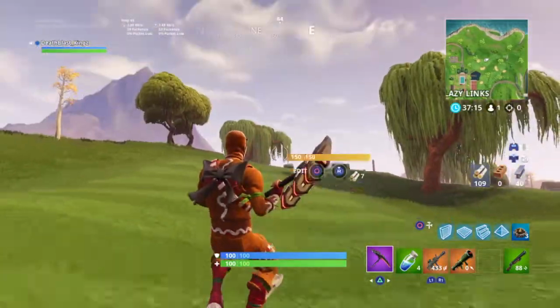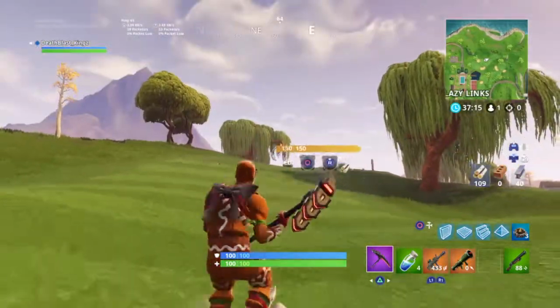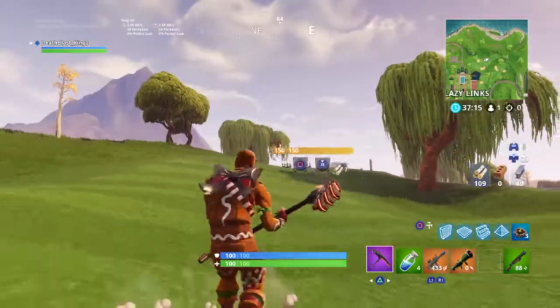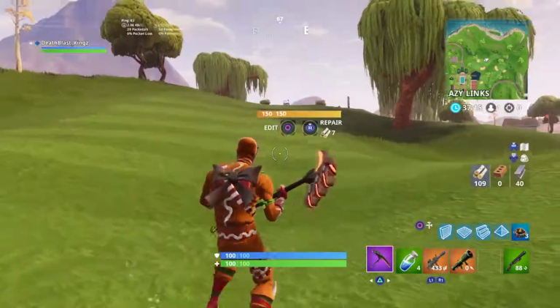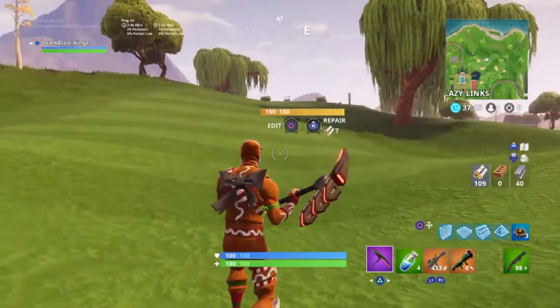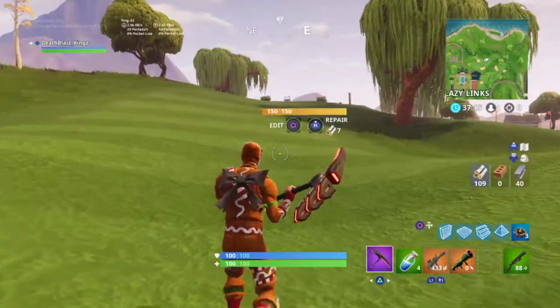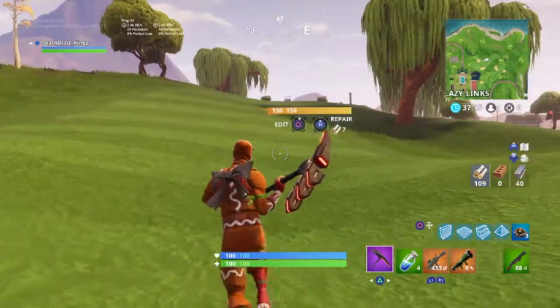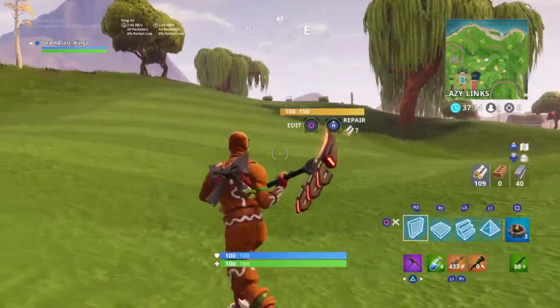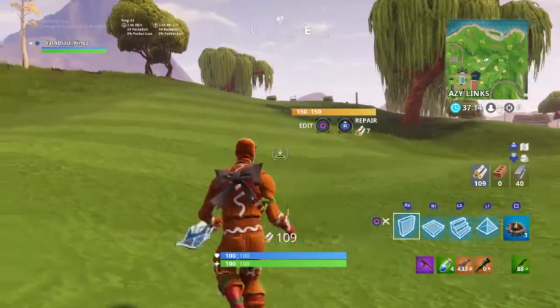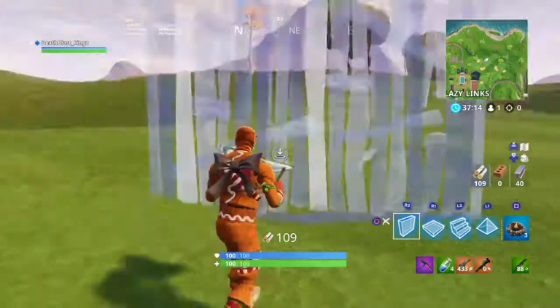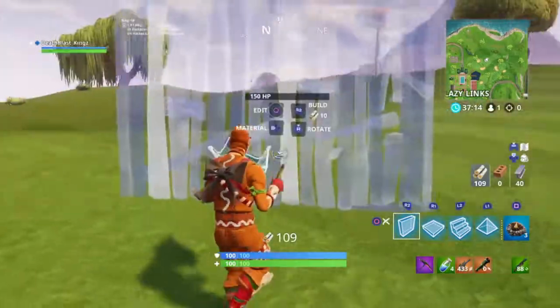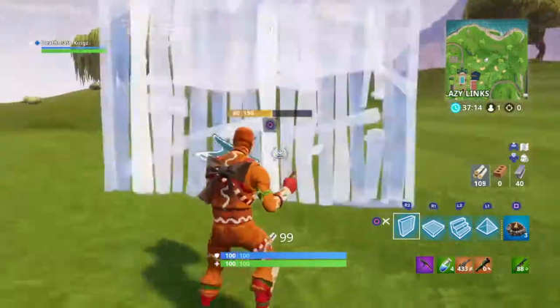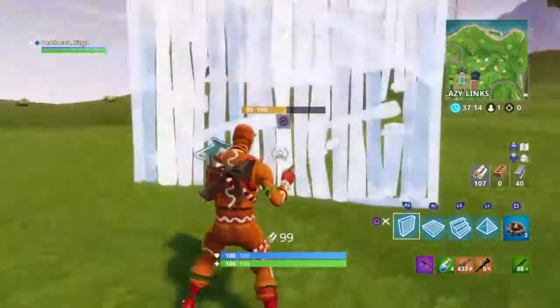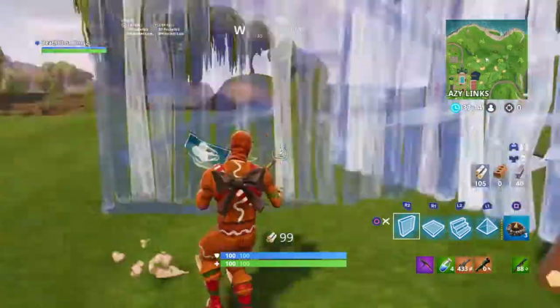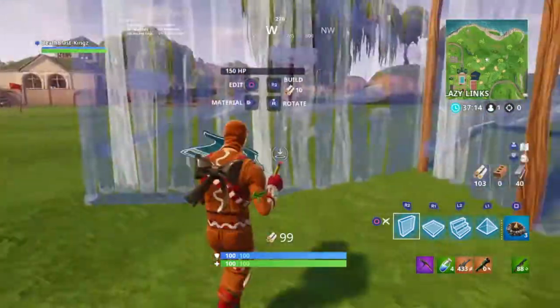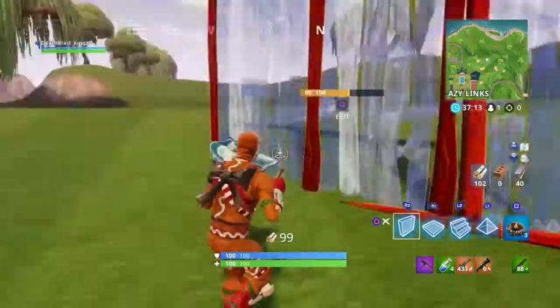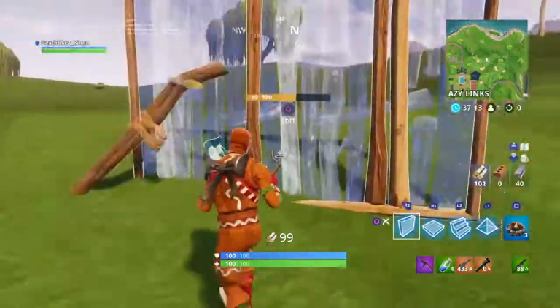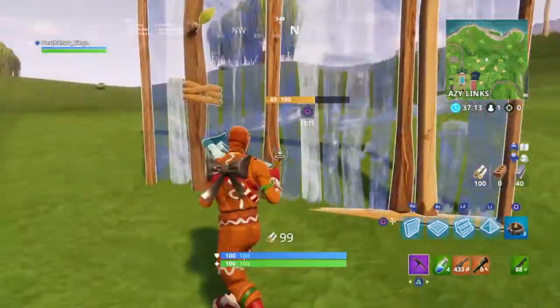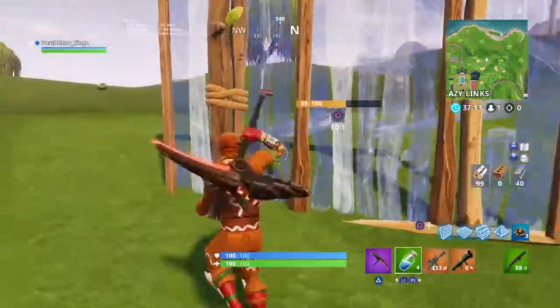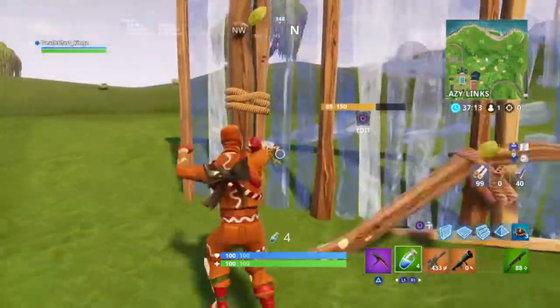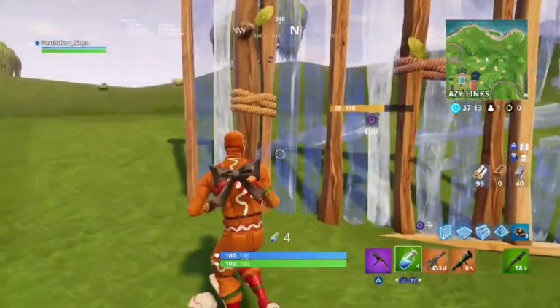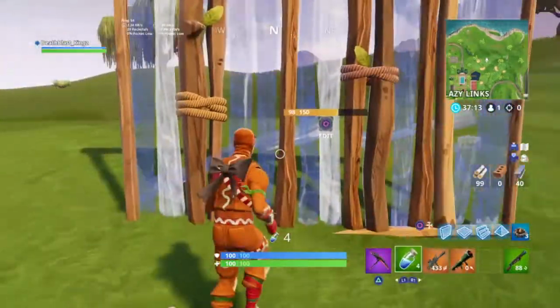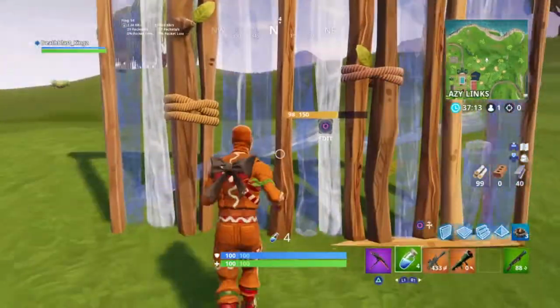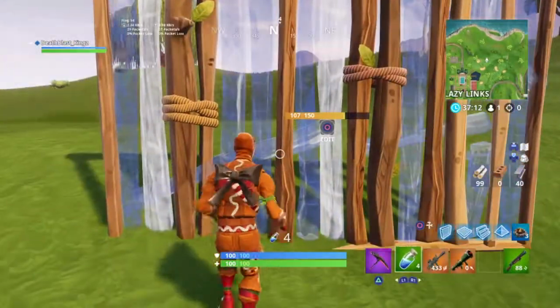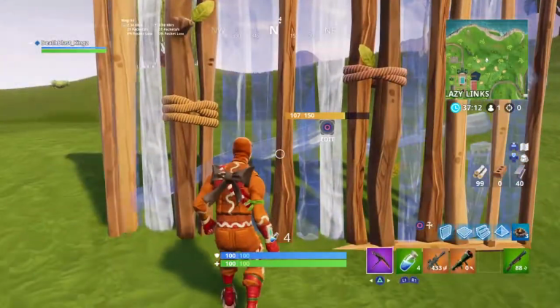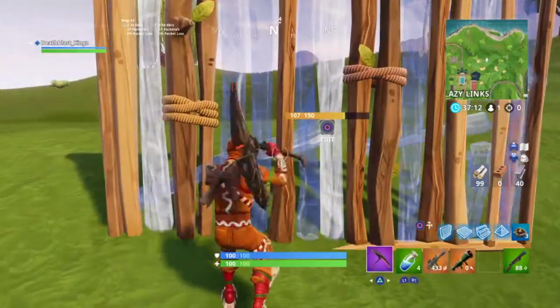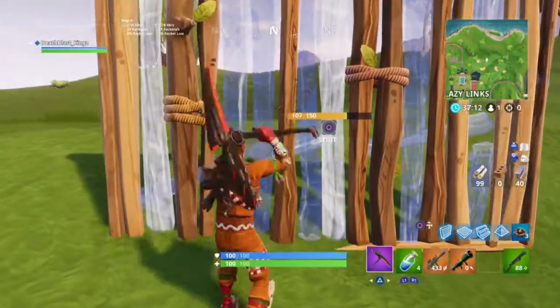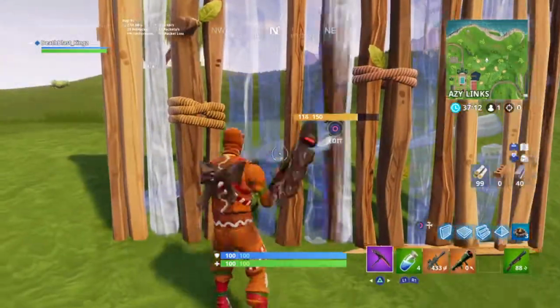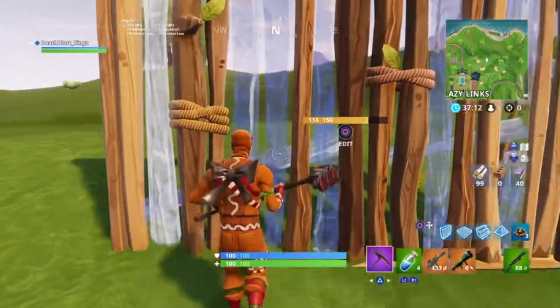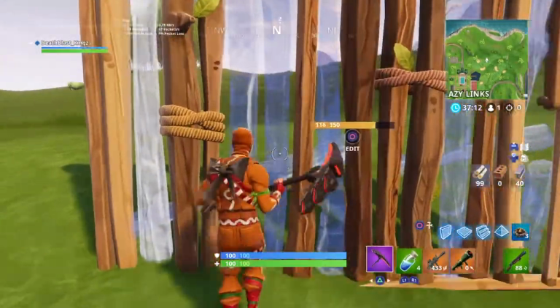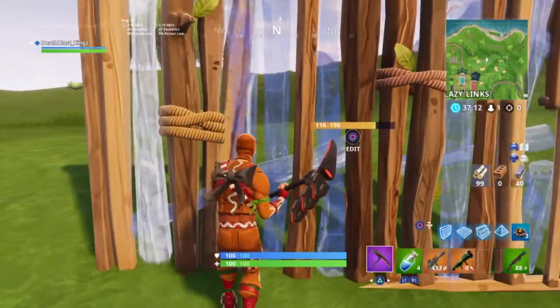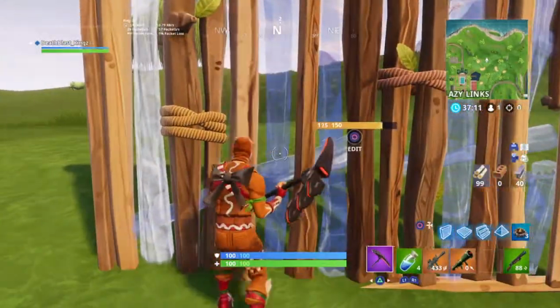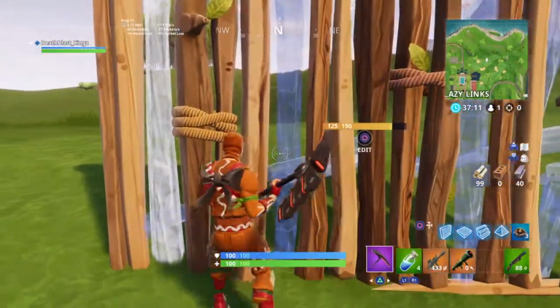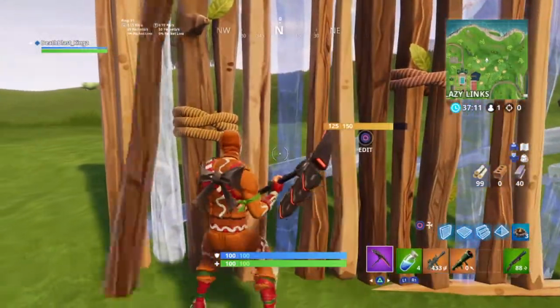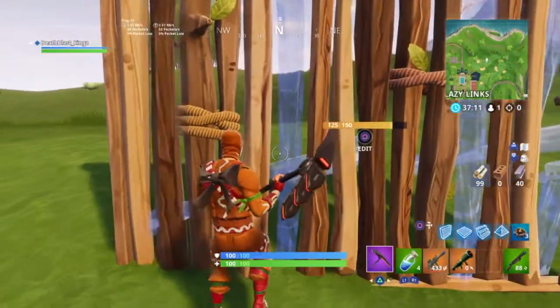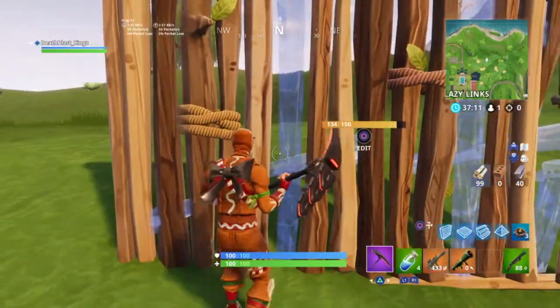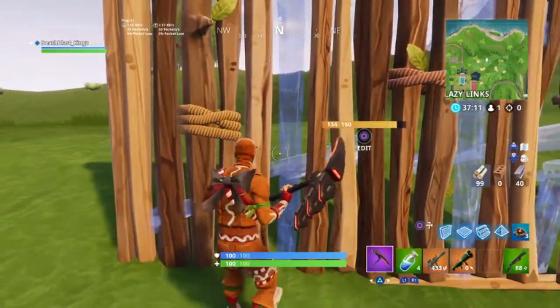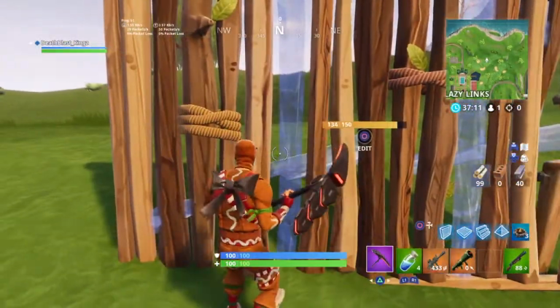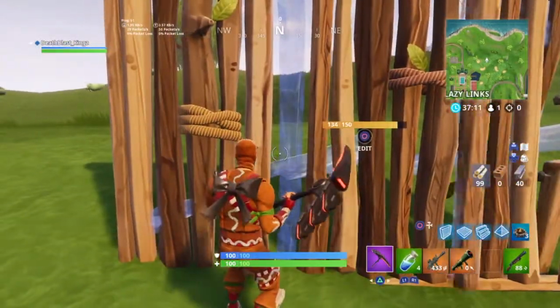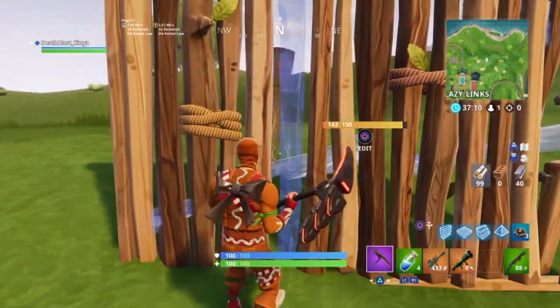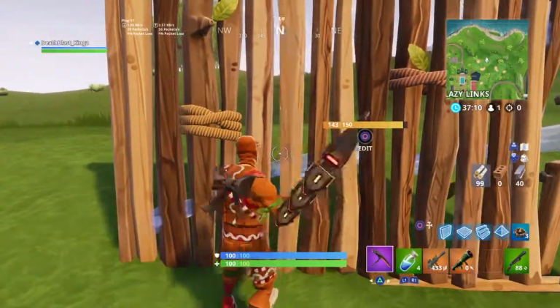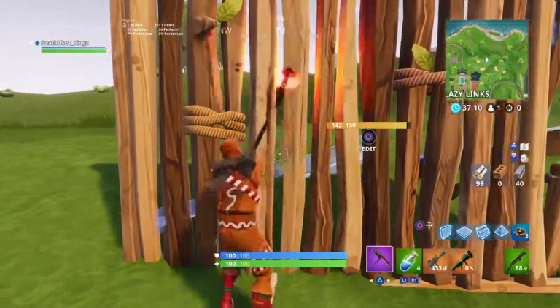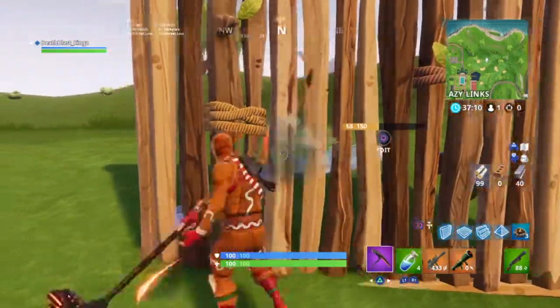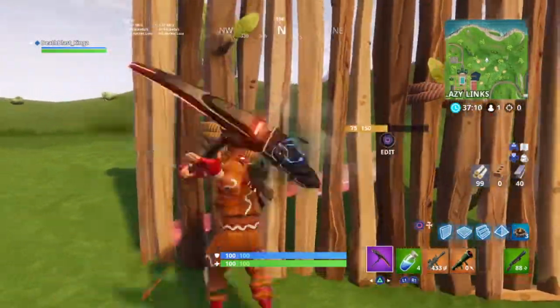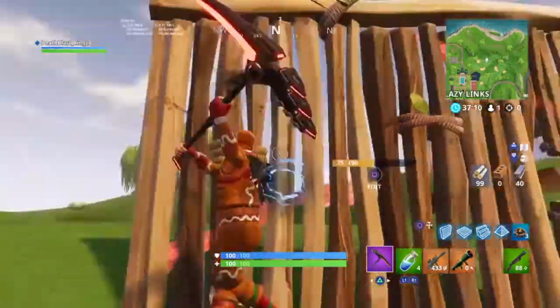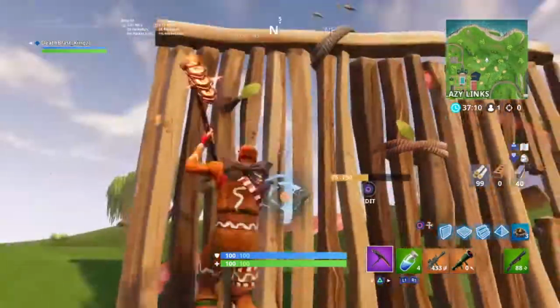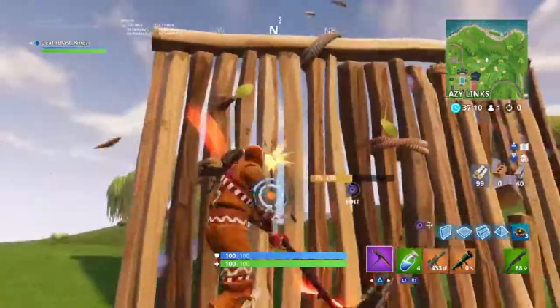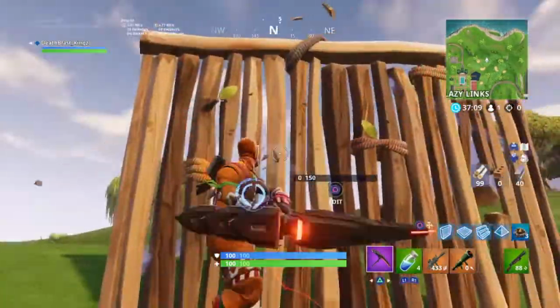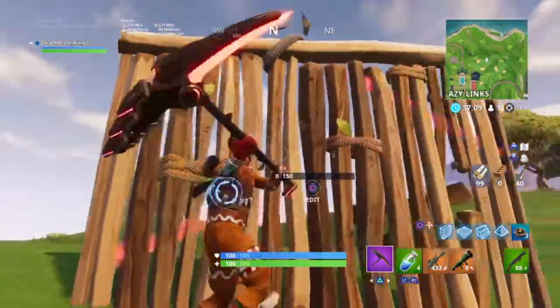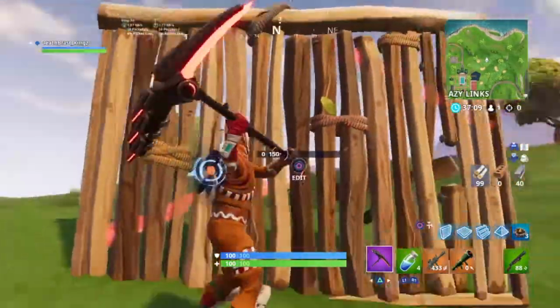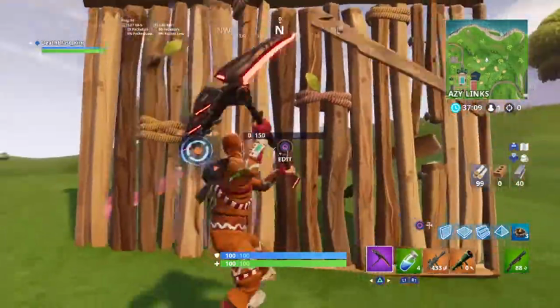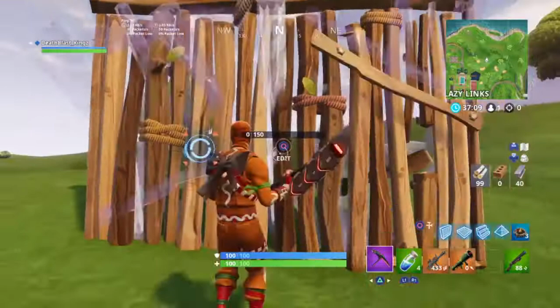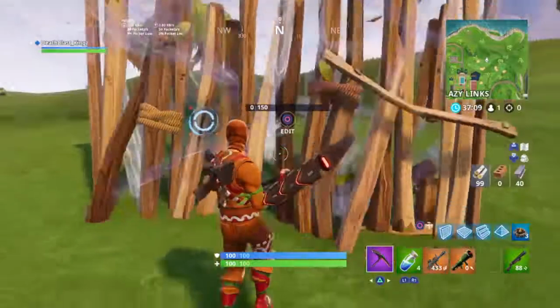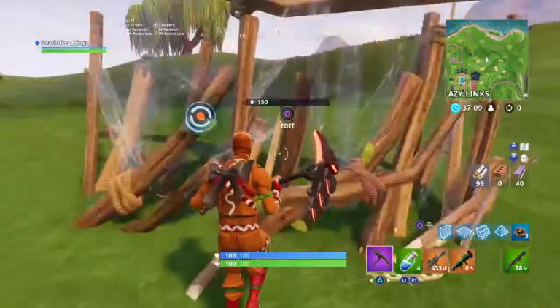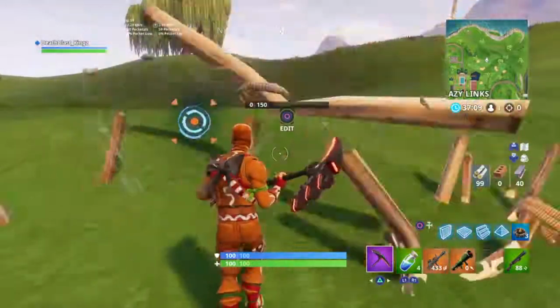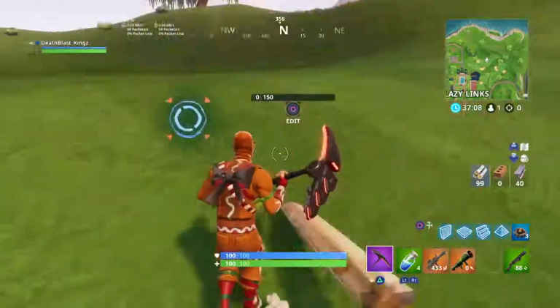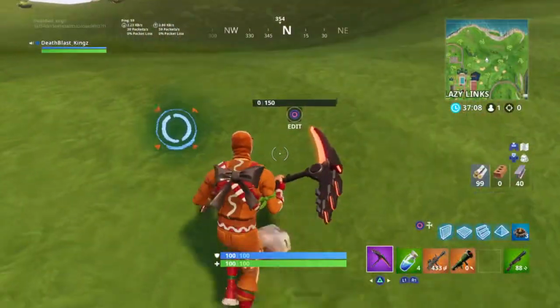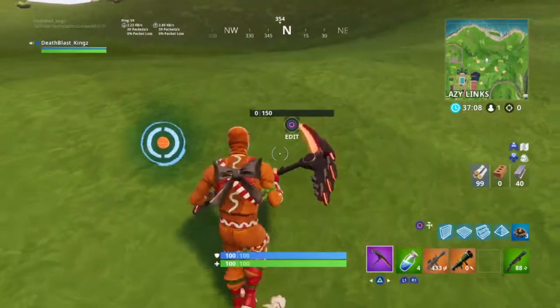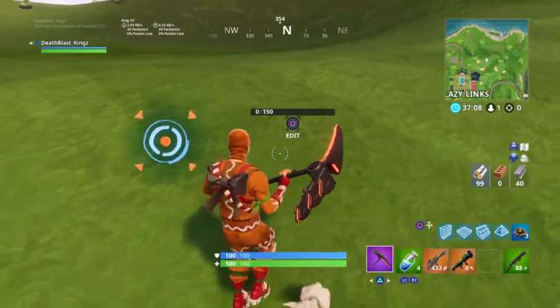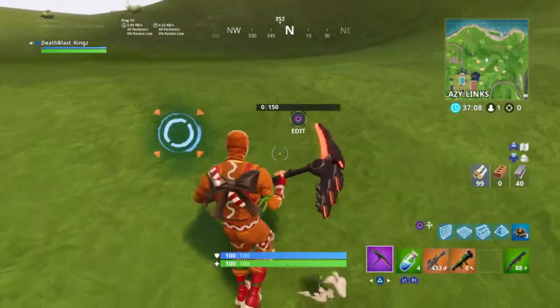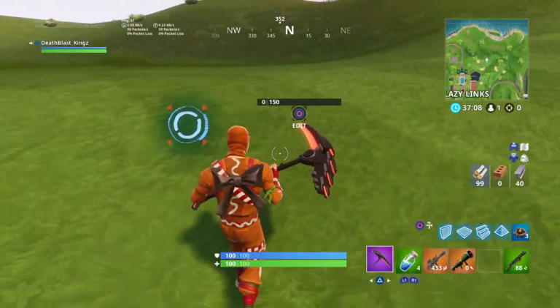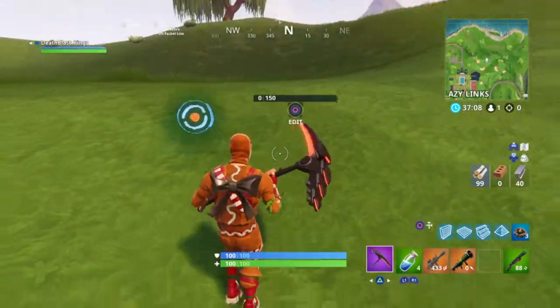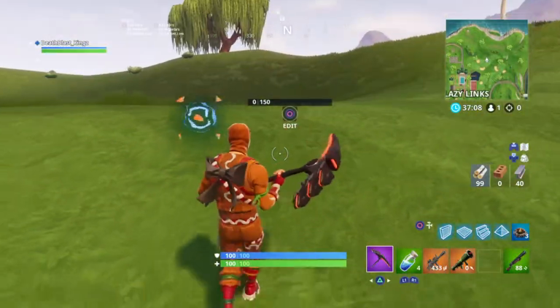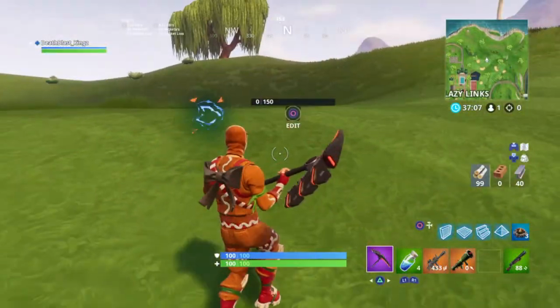So the way to do this is really simple: you literally just place a wood wall, pull out your pickaxe, and right before it's done building the wall you got to break it — and boom, you're done.